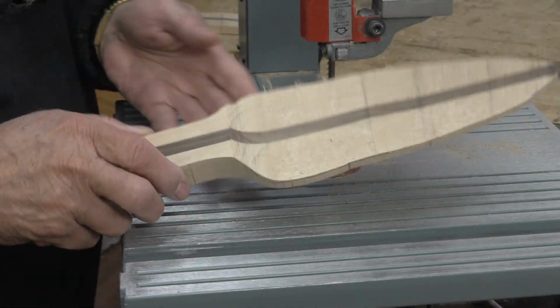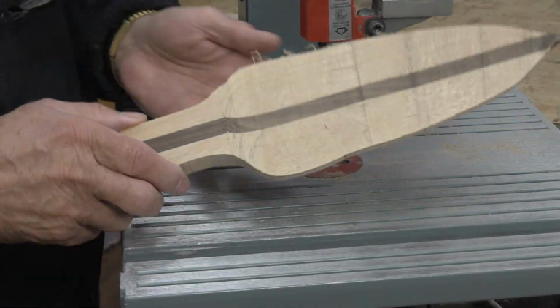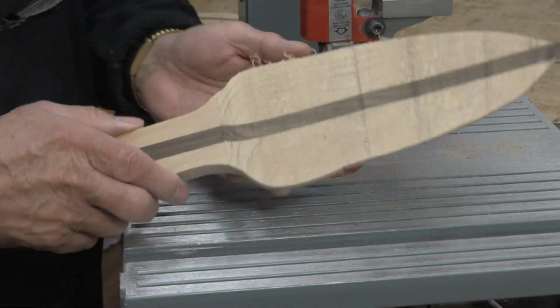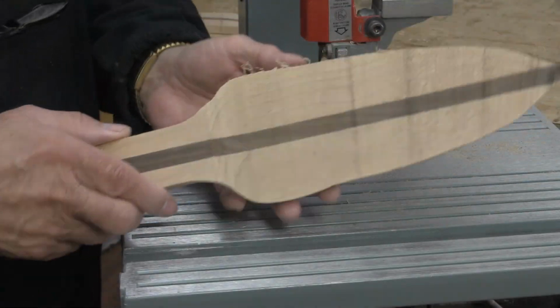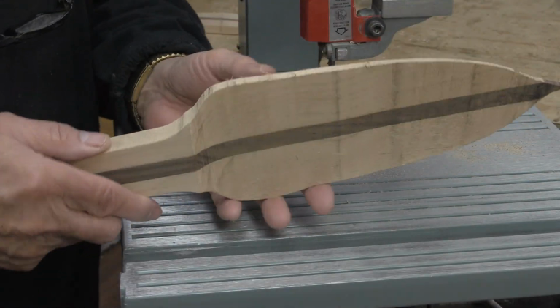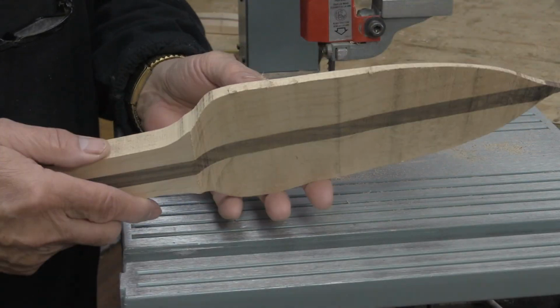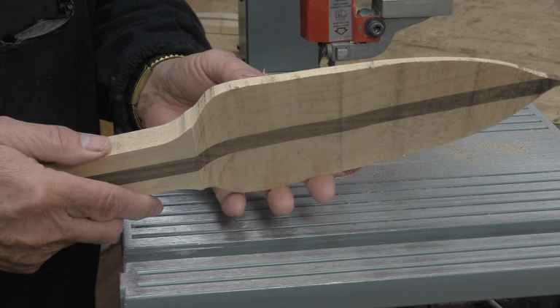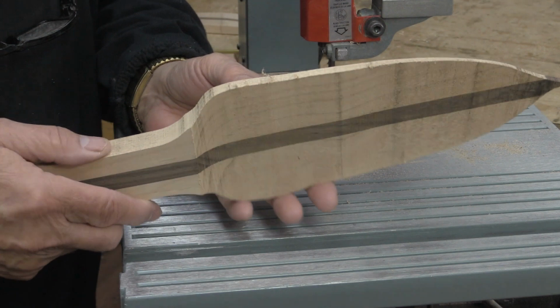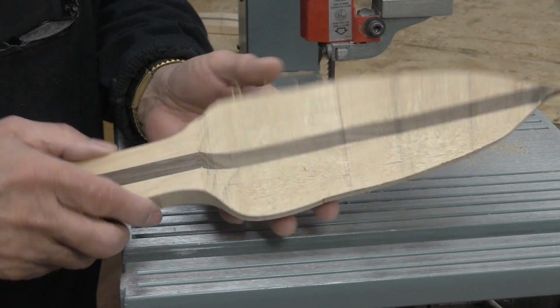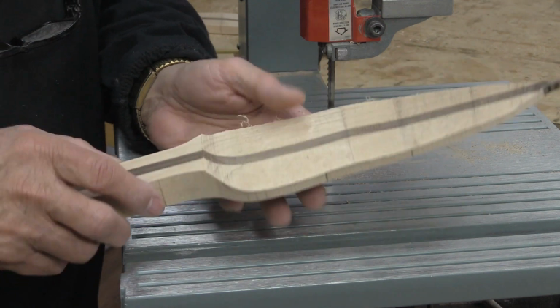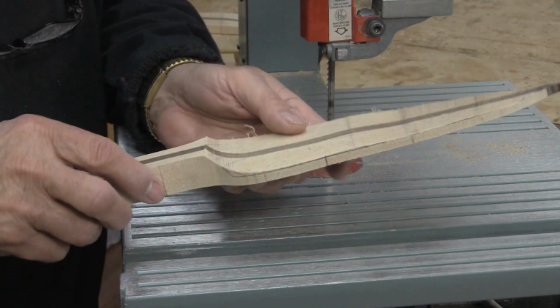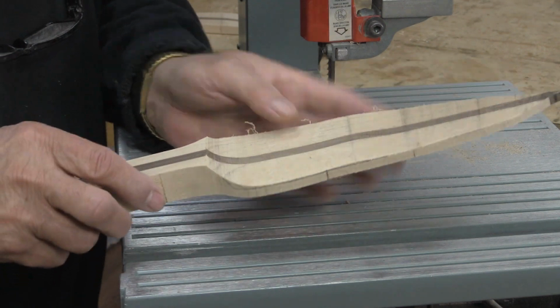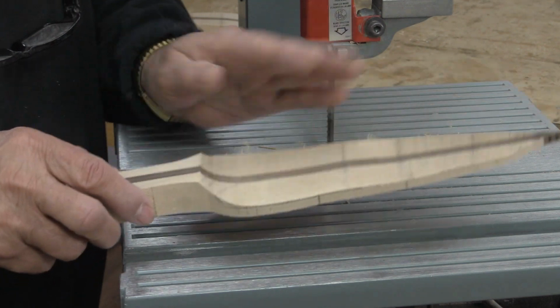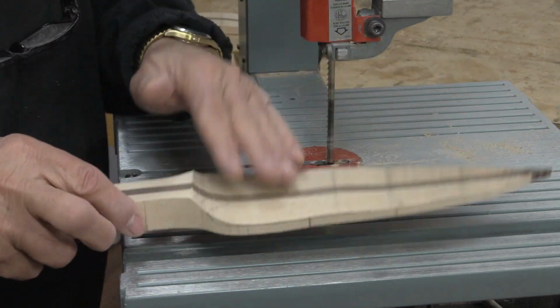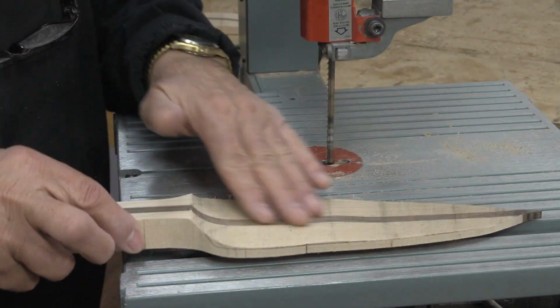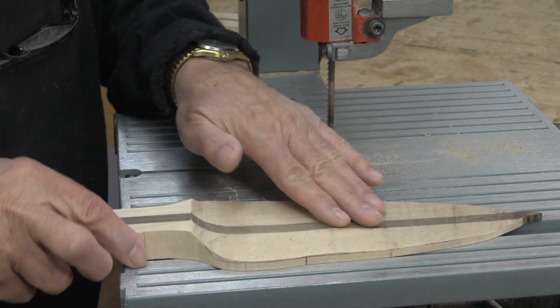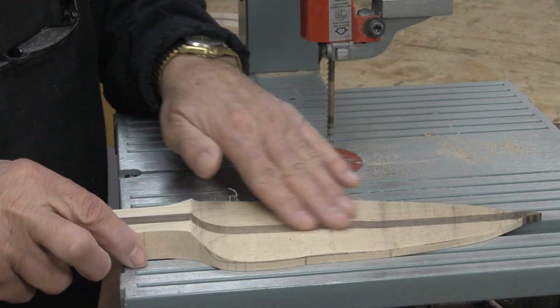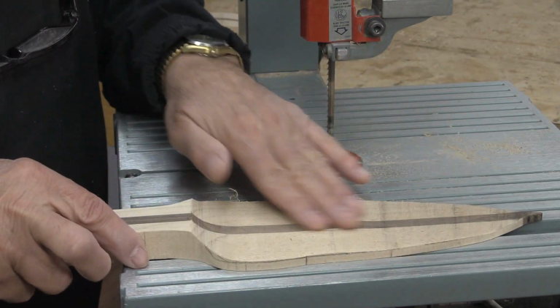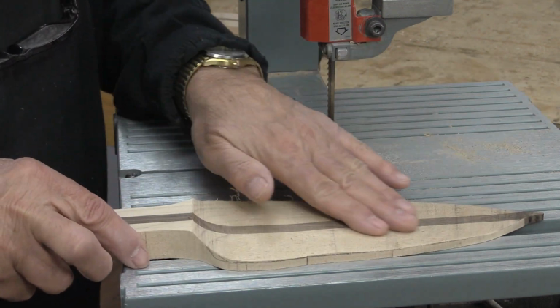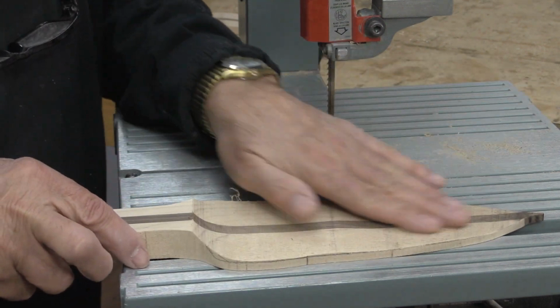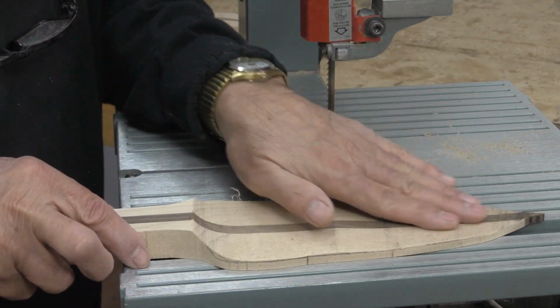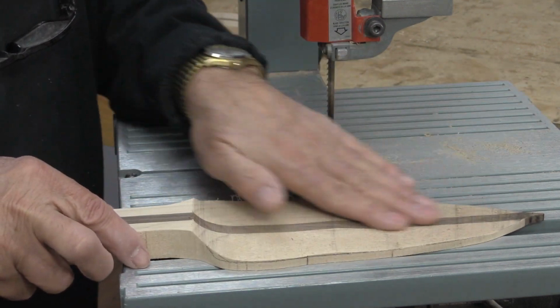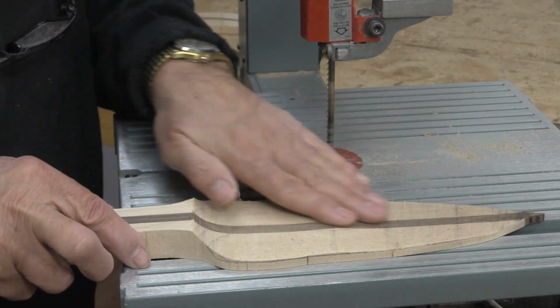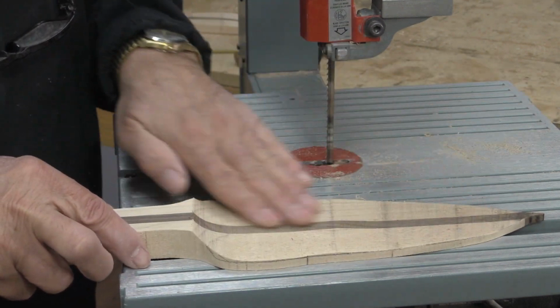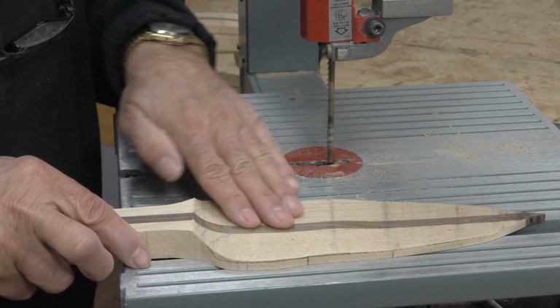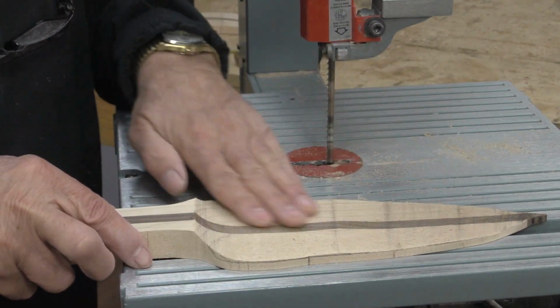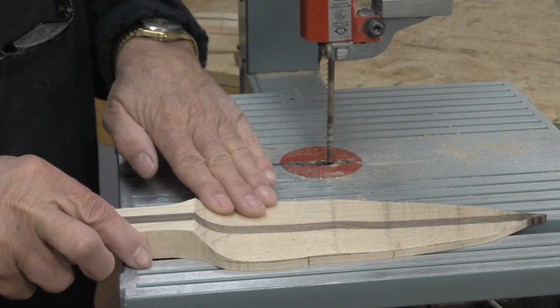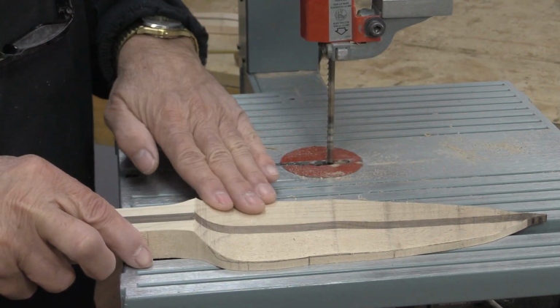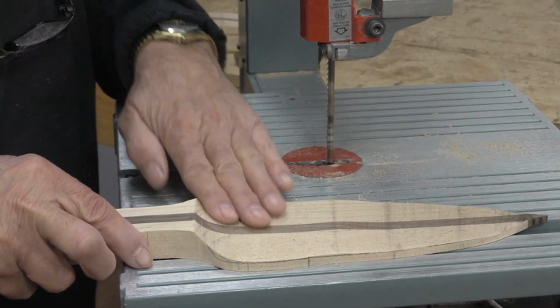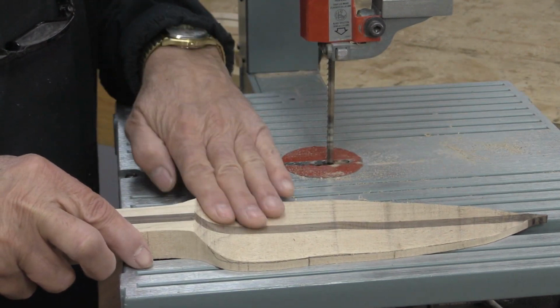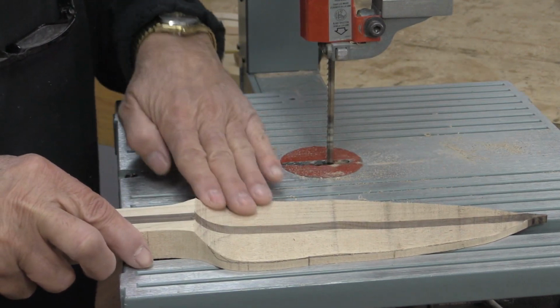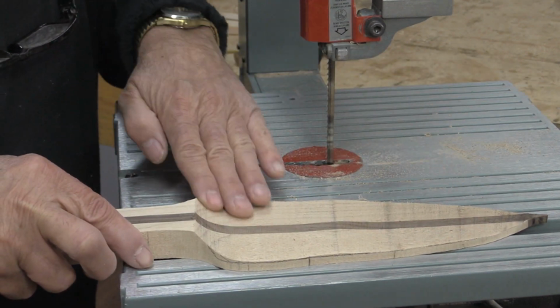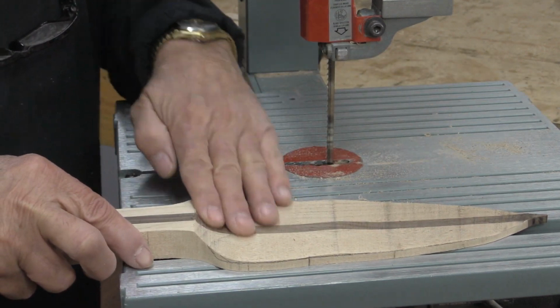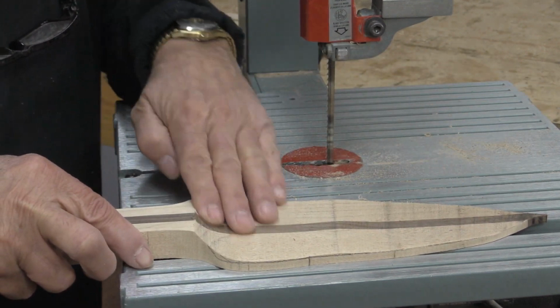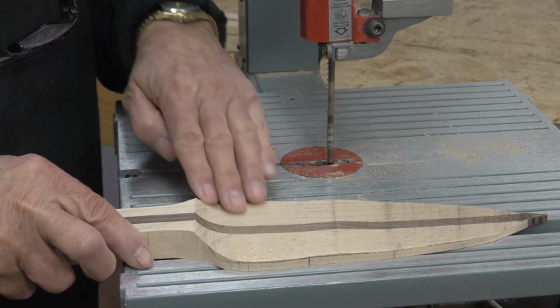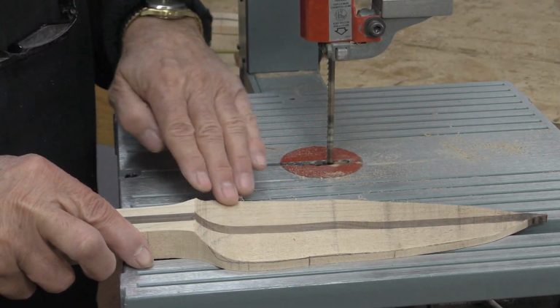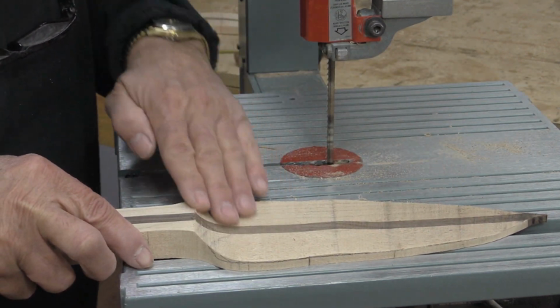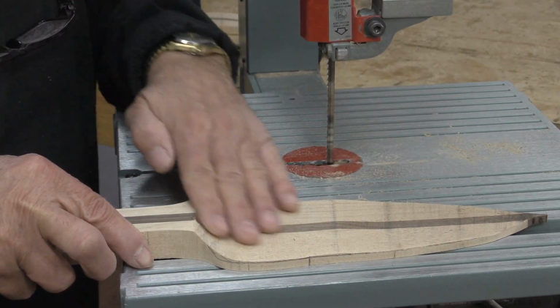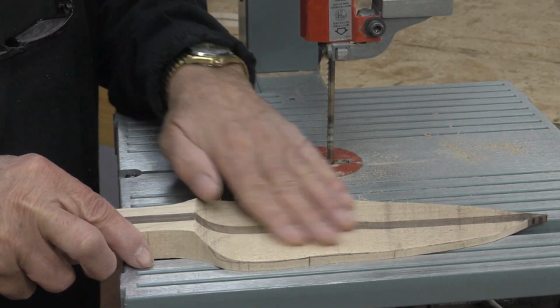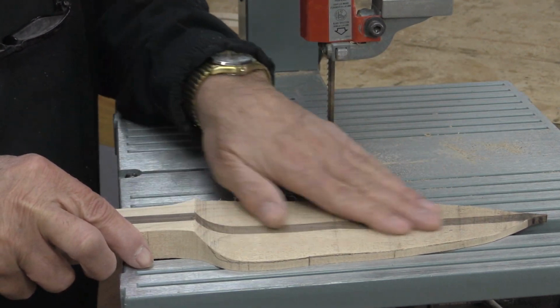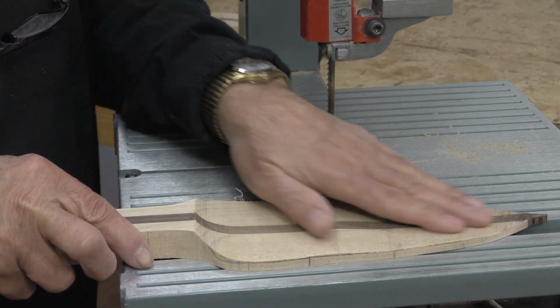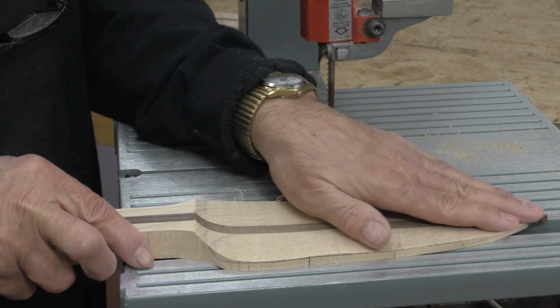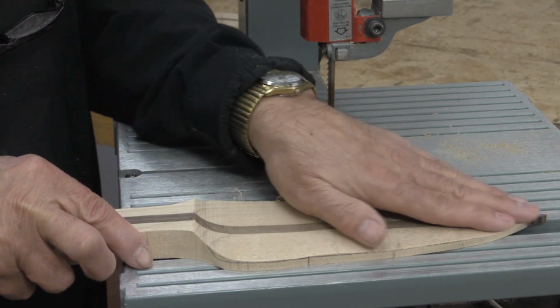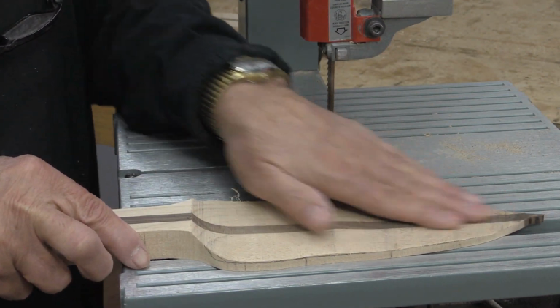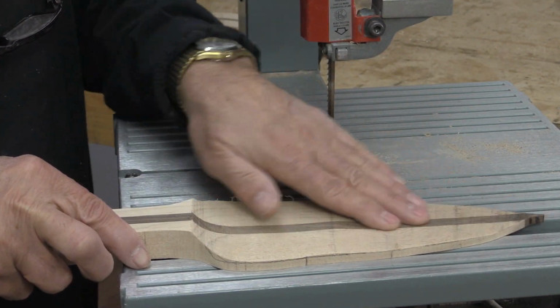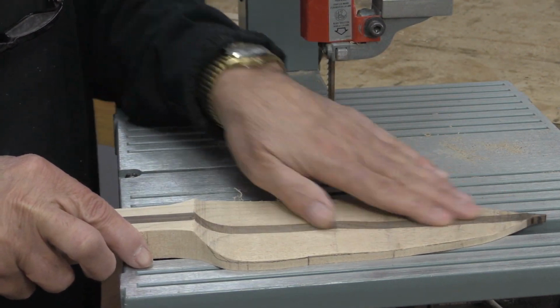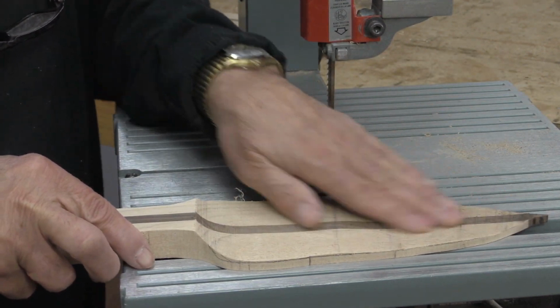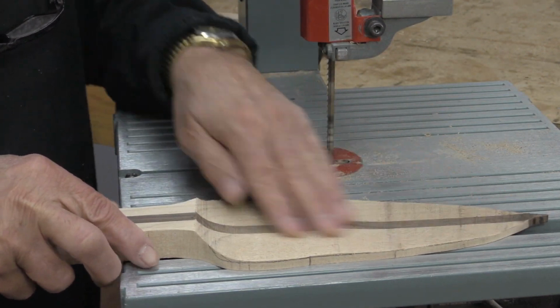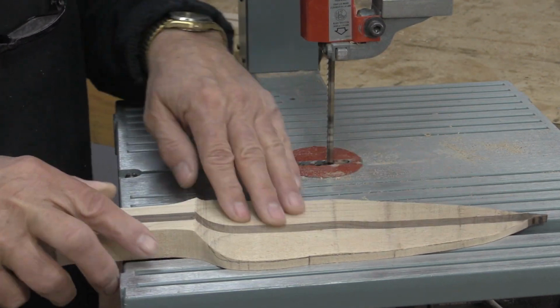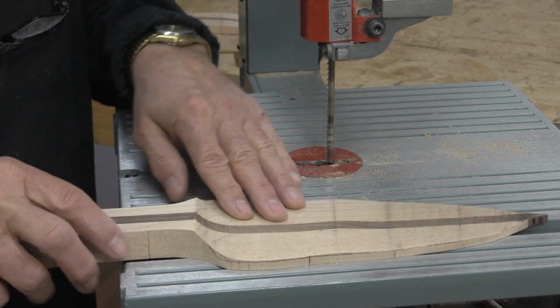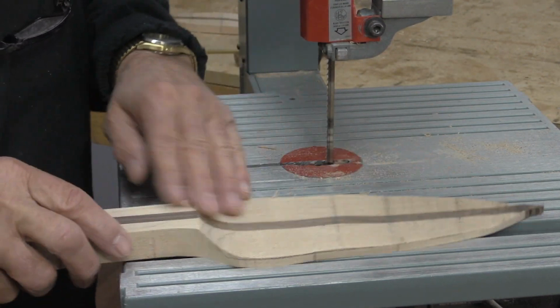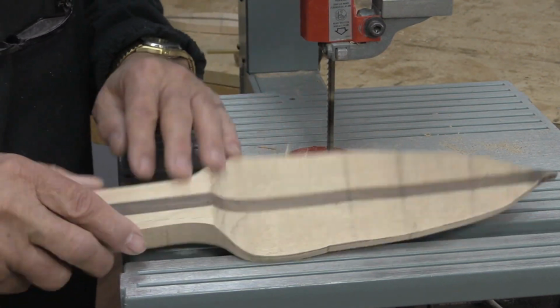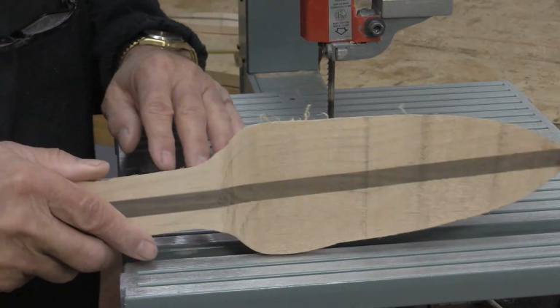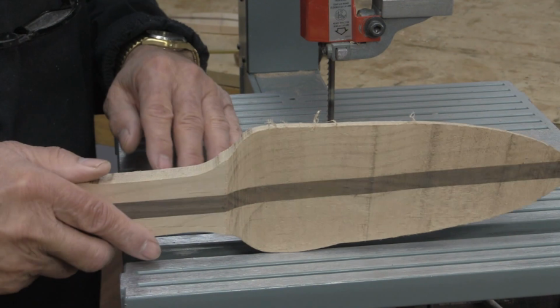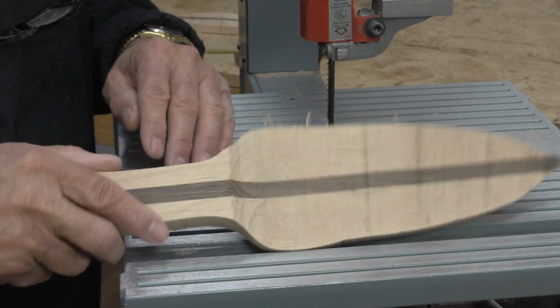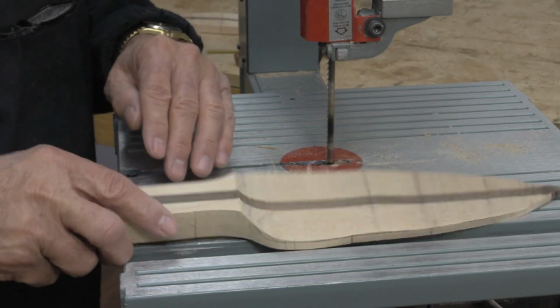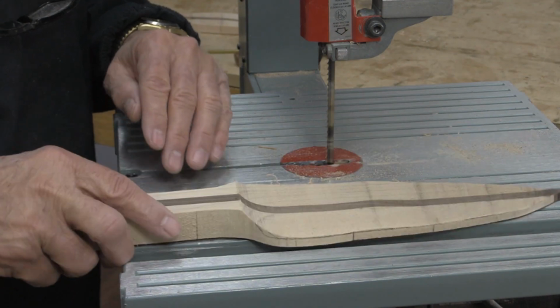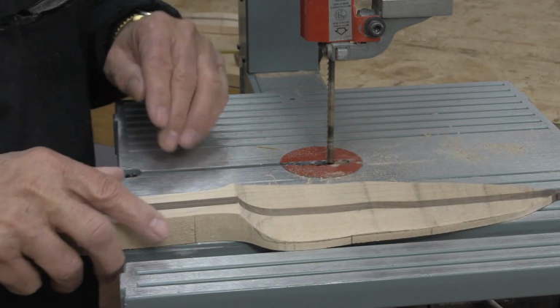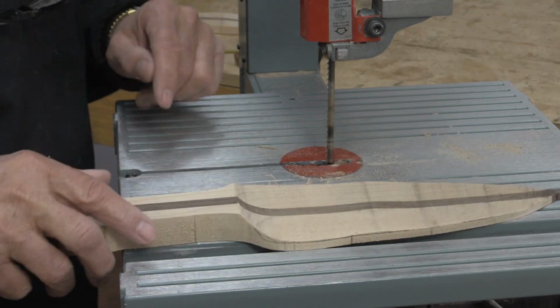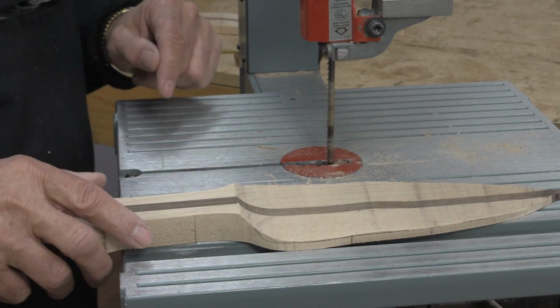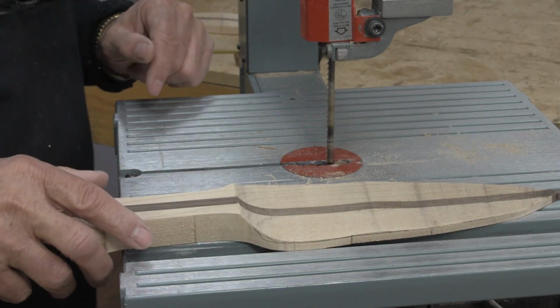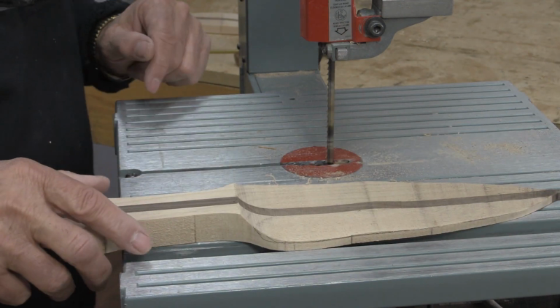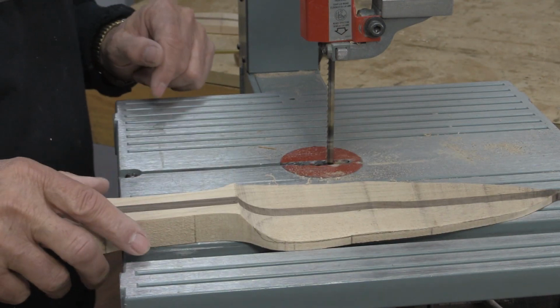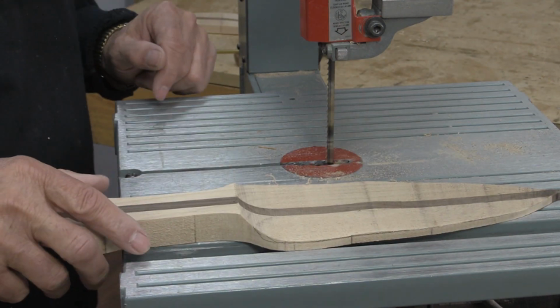There we go, that turned out alright. It's a little bit uneven but a little bit of sanding will fix all that up. Let's get on with the knife.